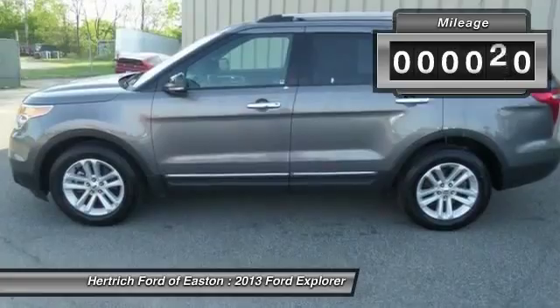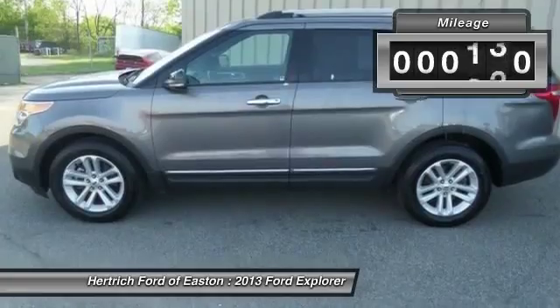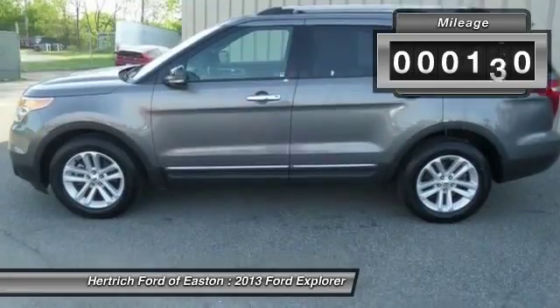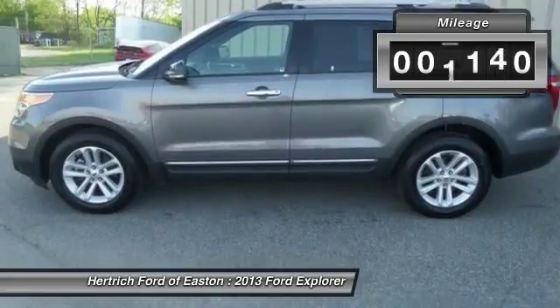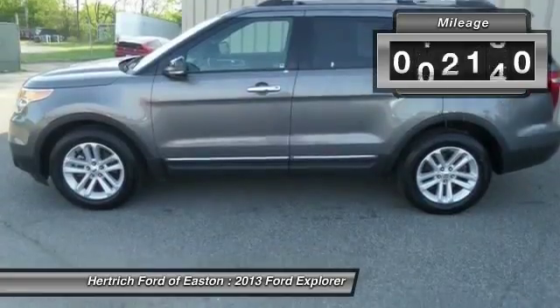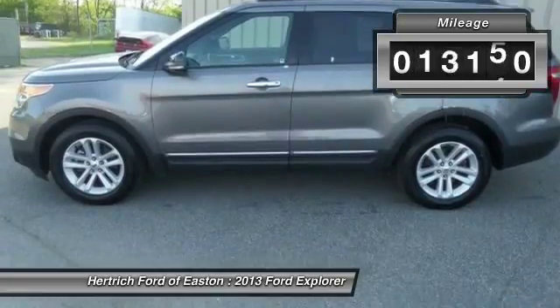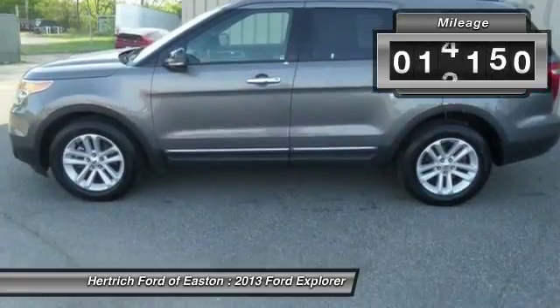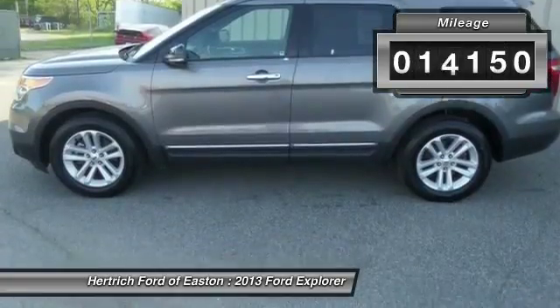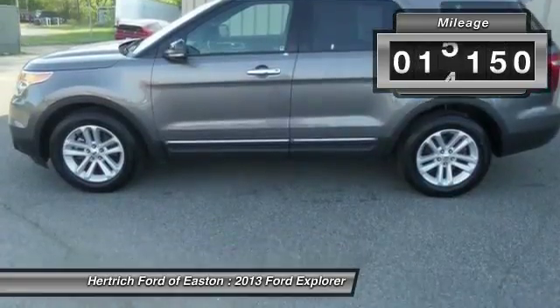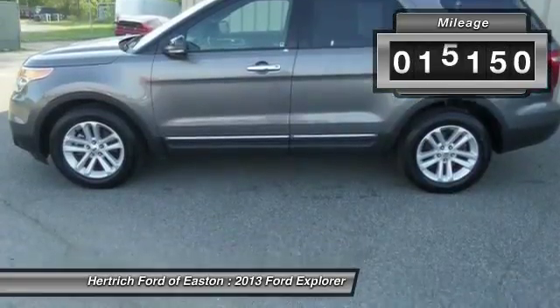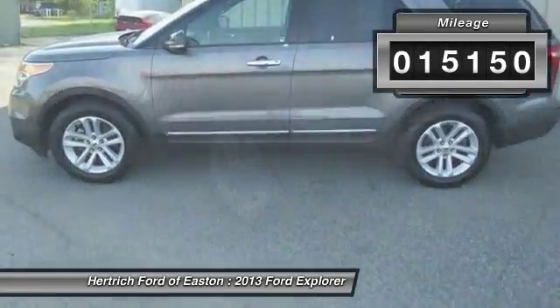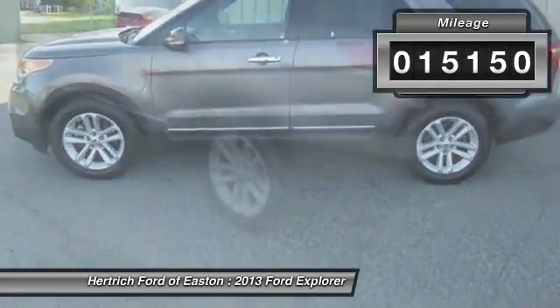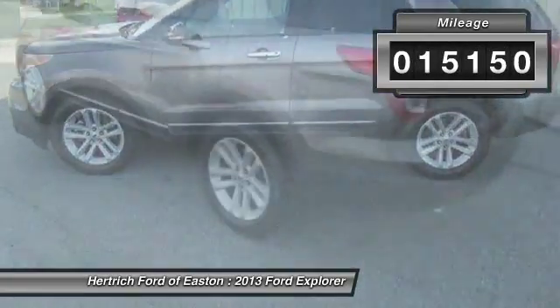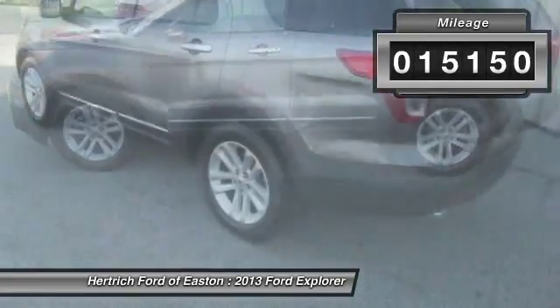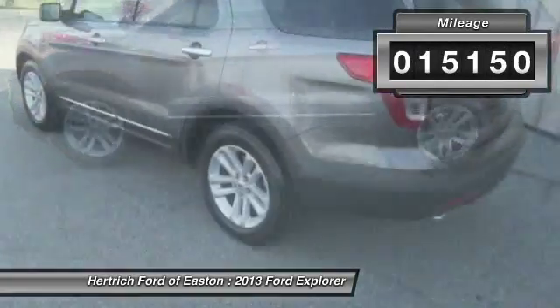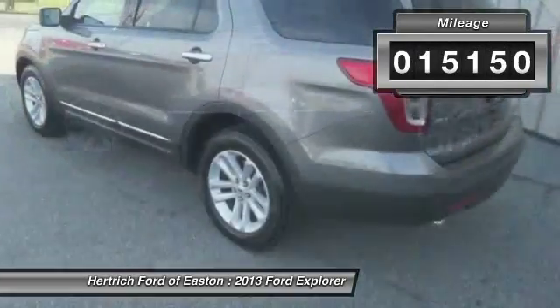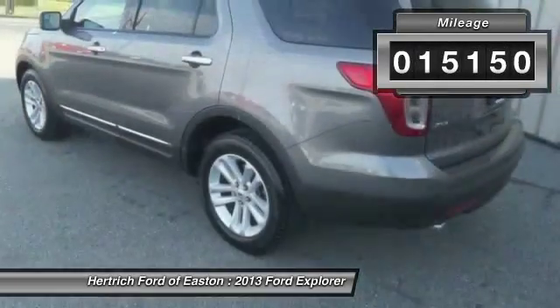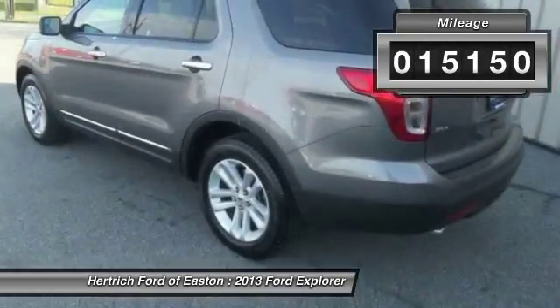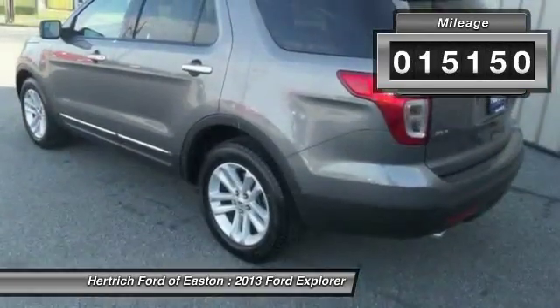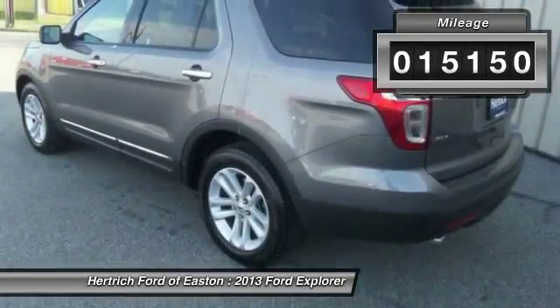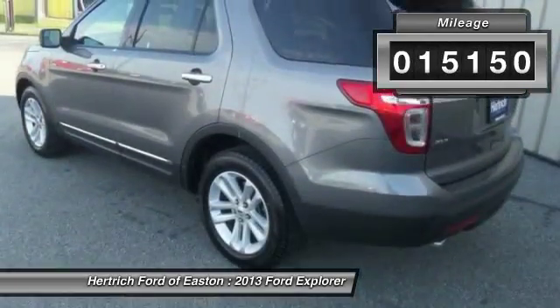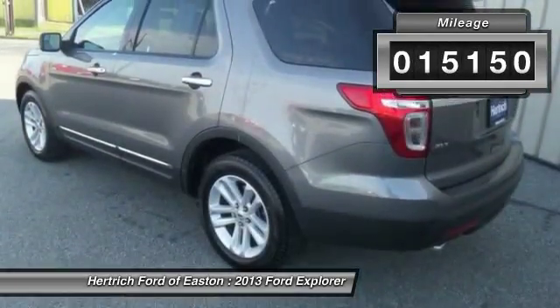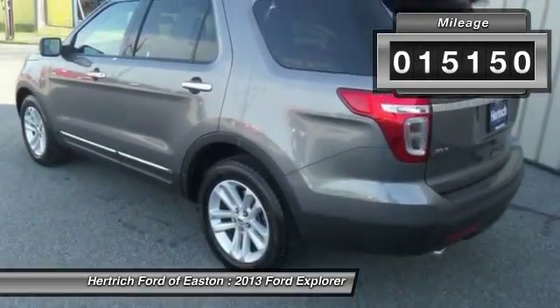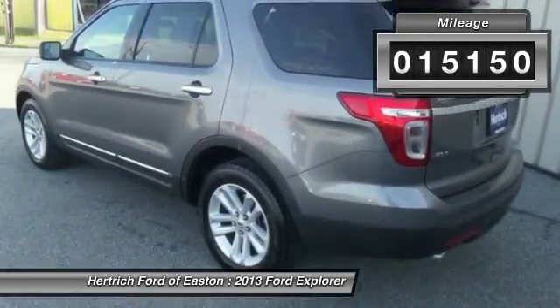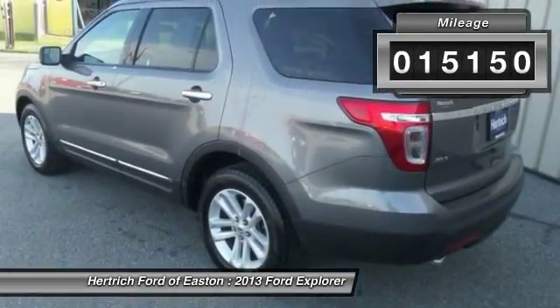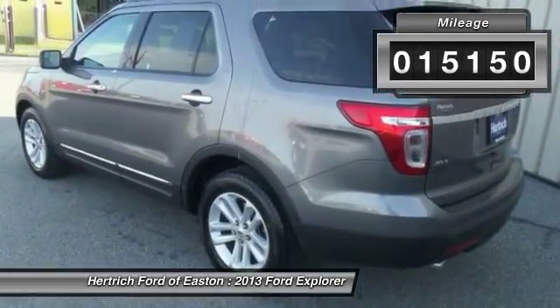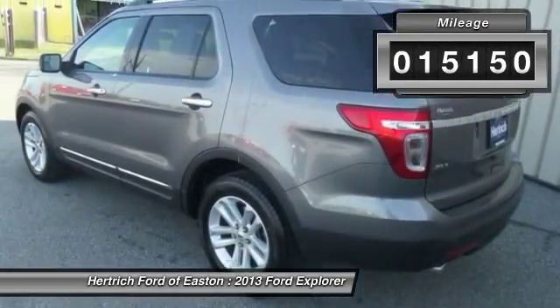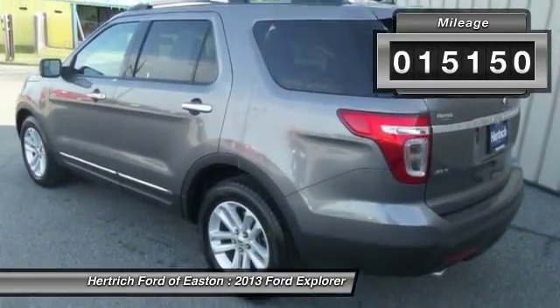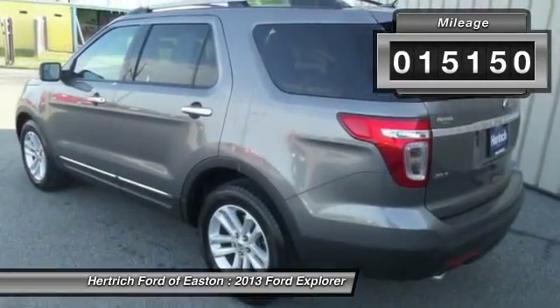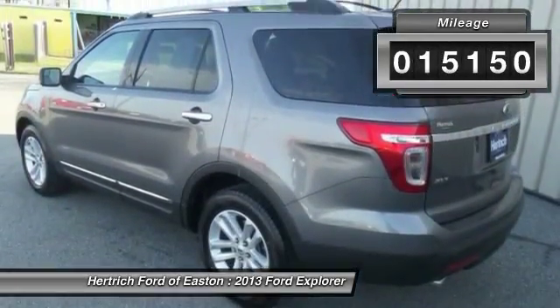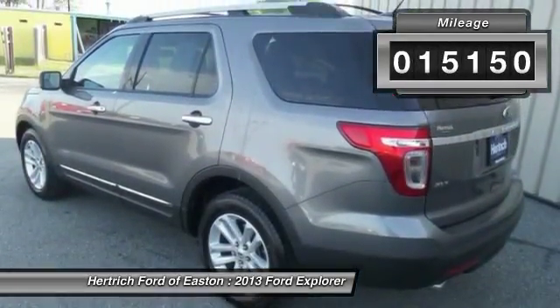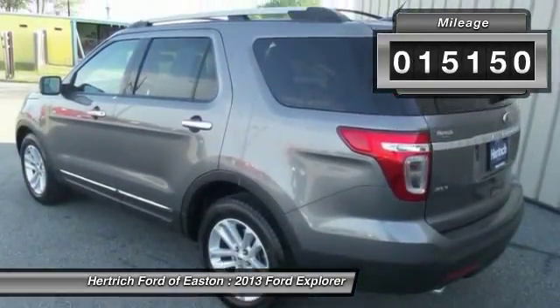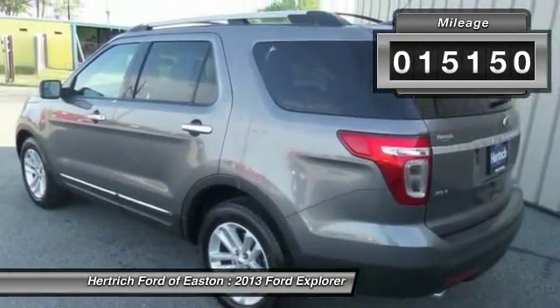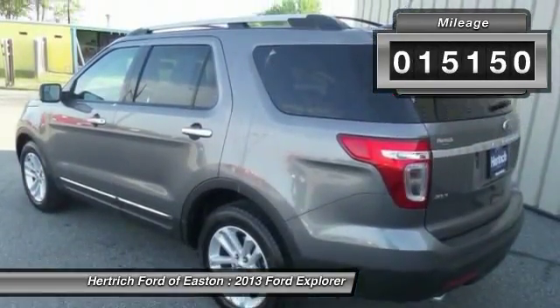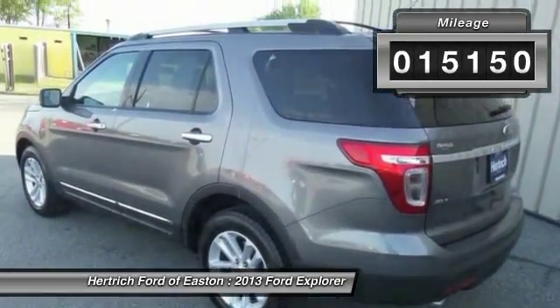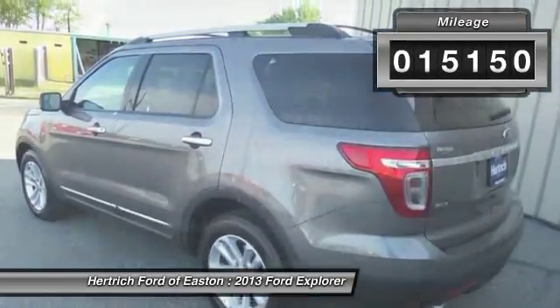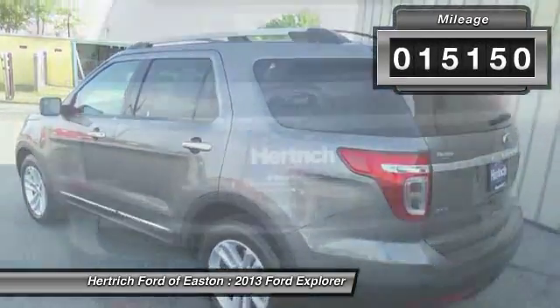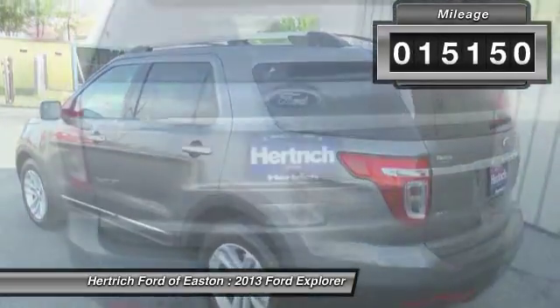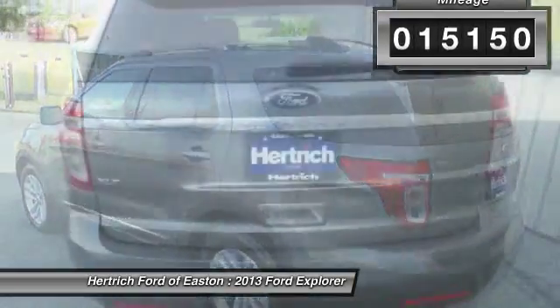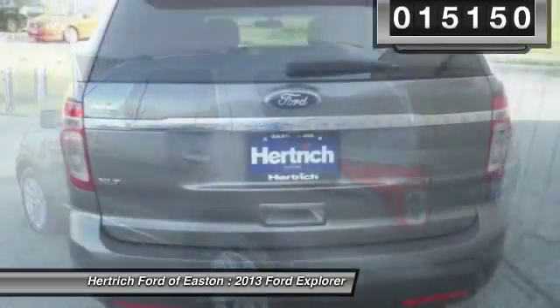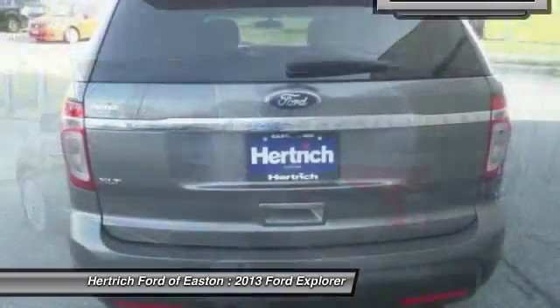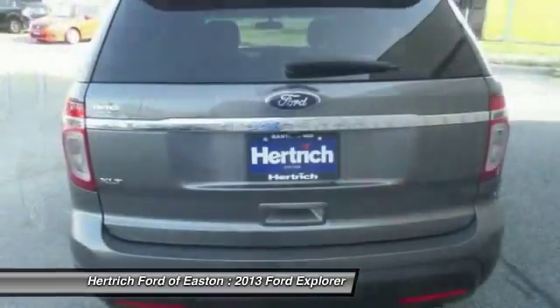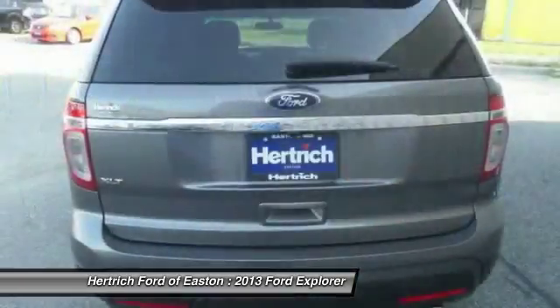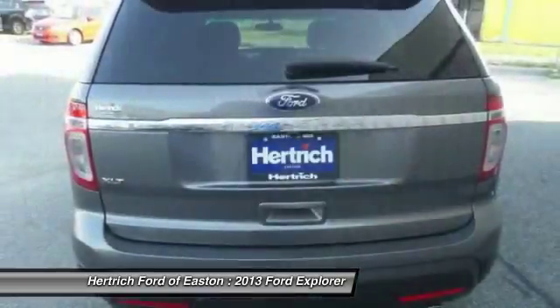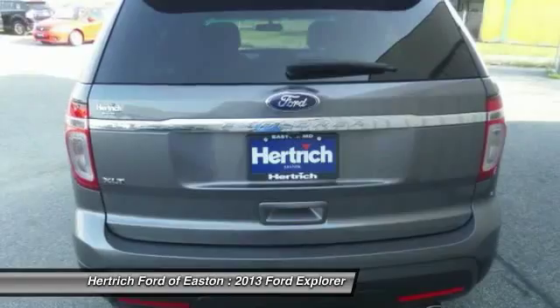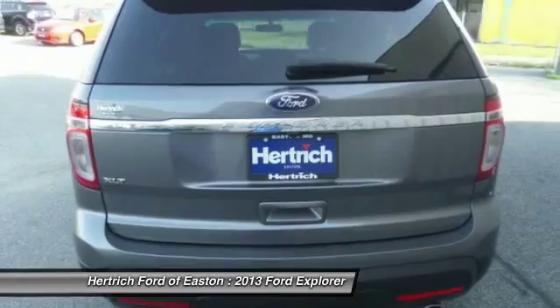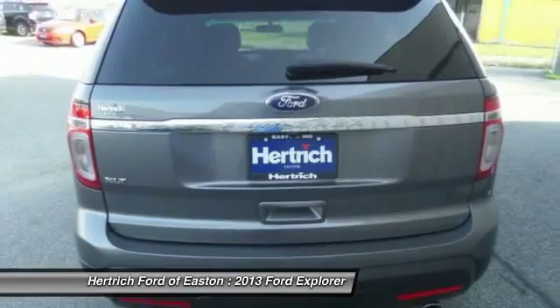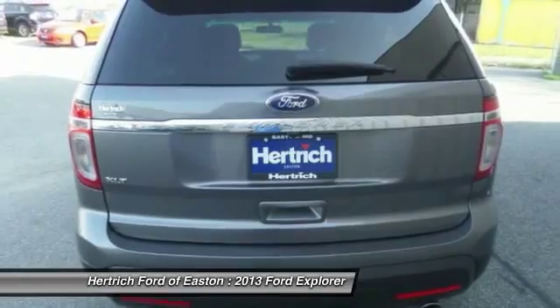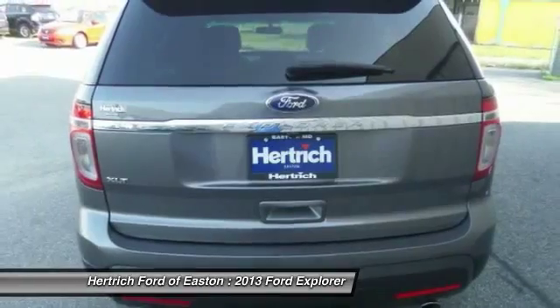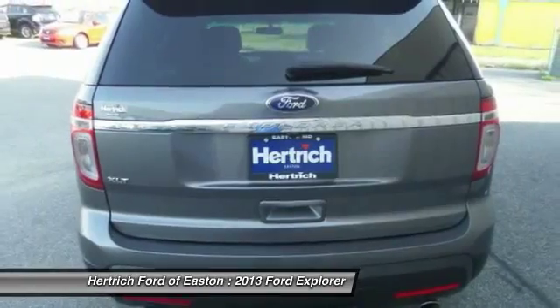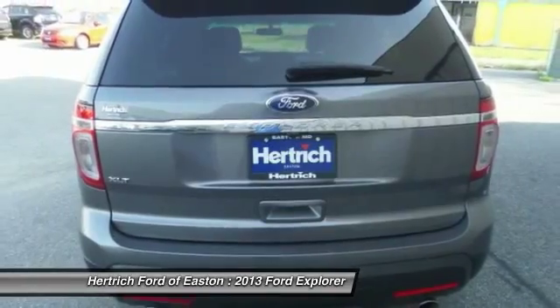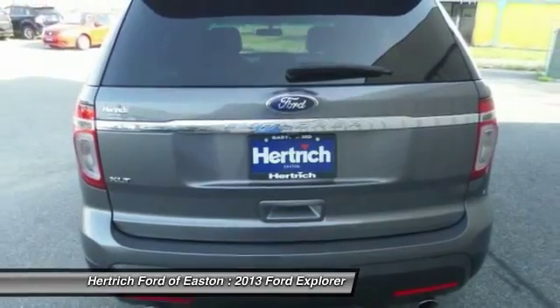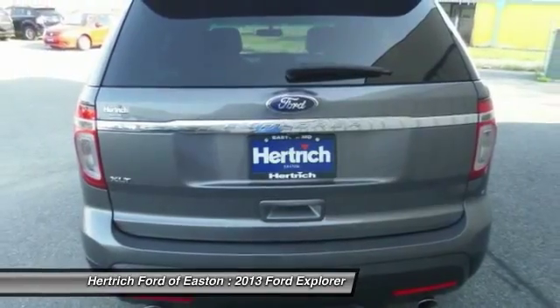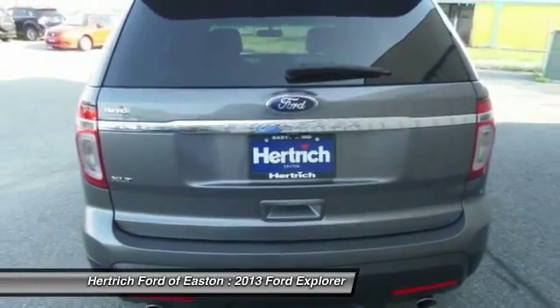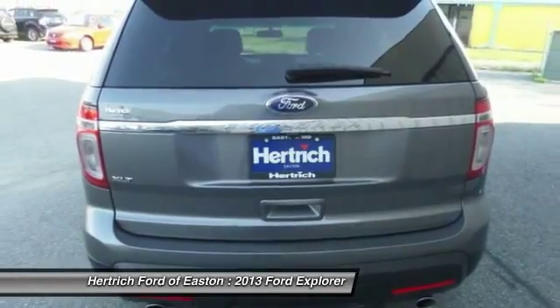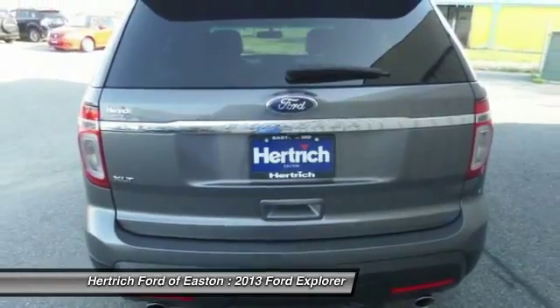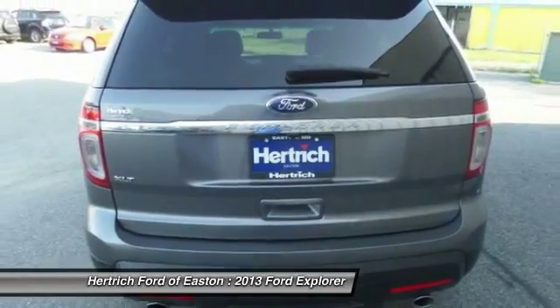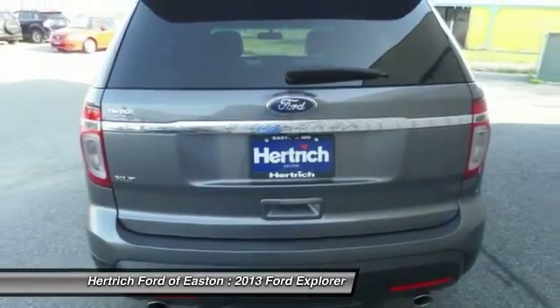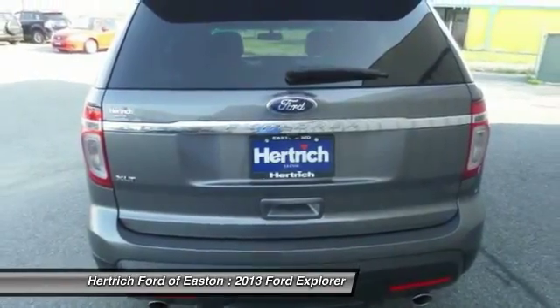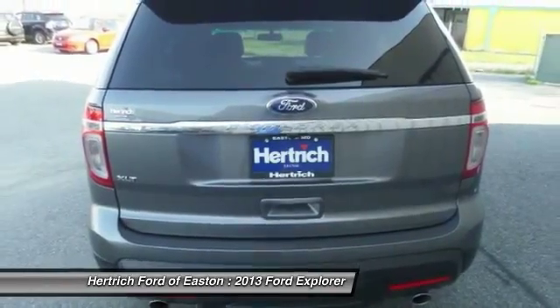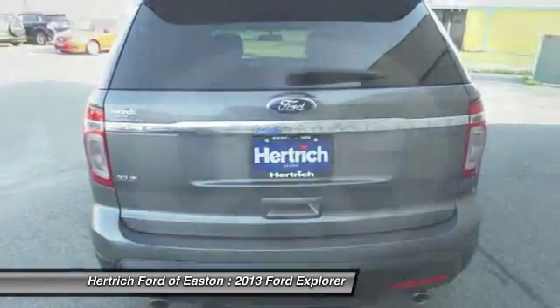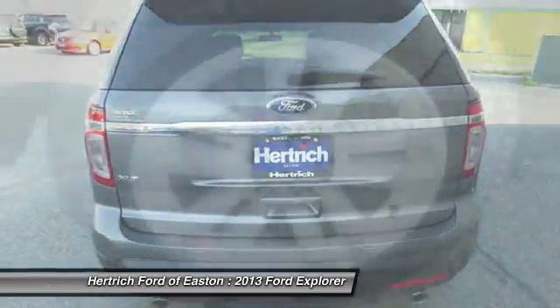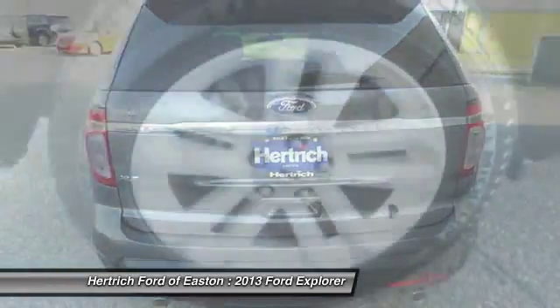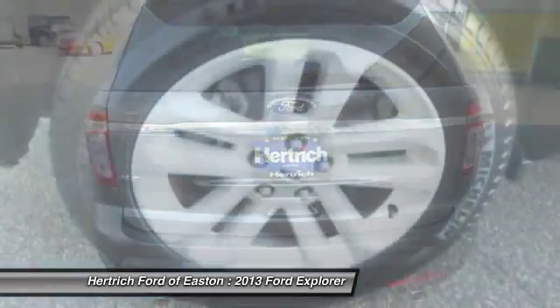Contact Hertrick Ford of Easton at 410-822-1010 and see this vehicle firsthand.